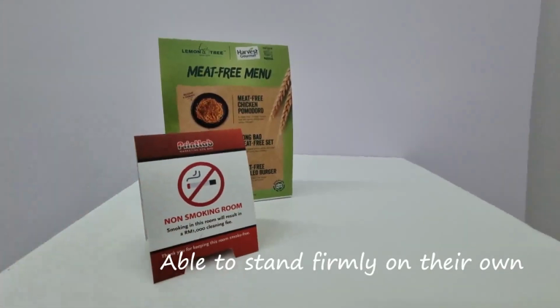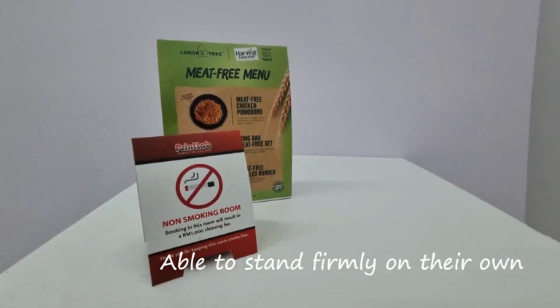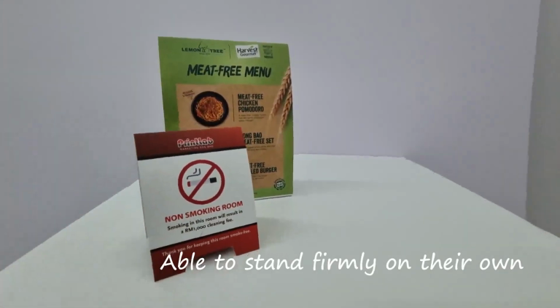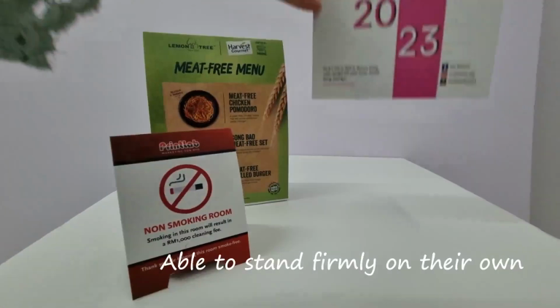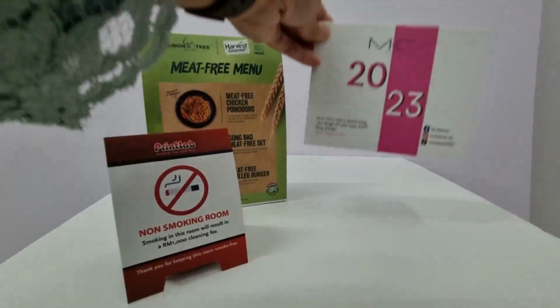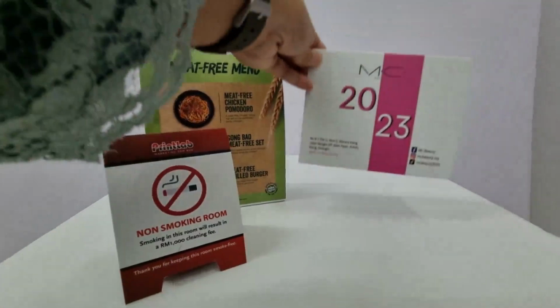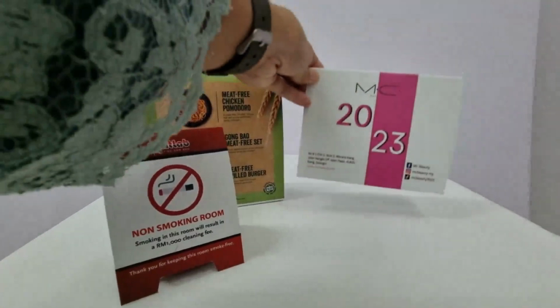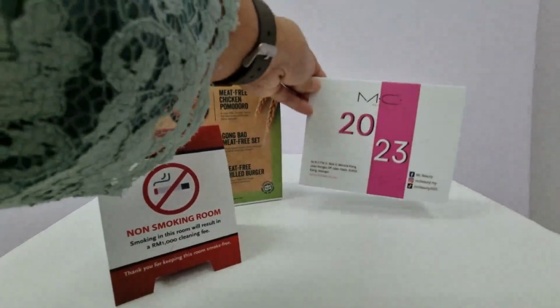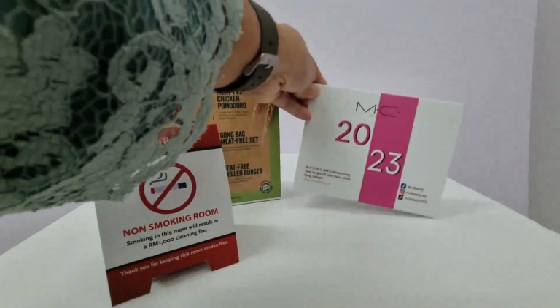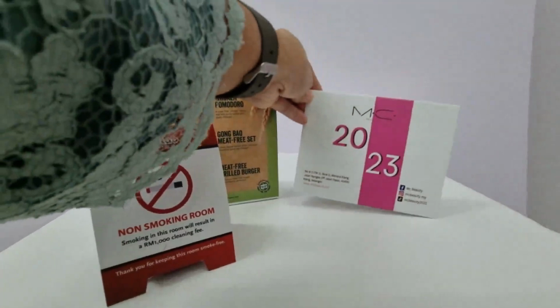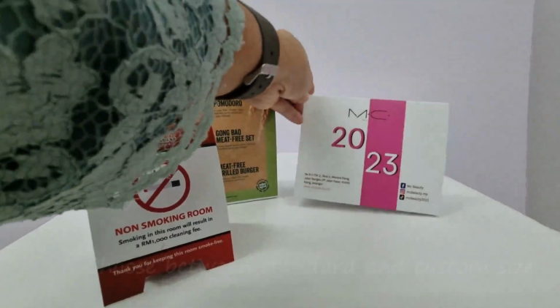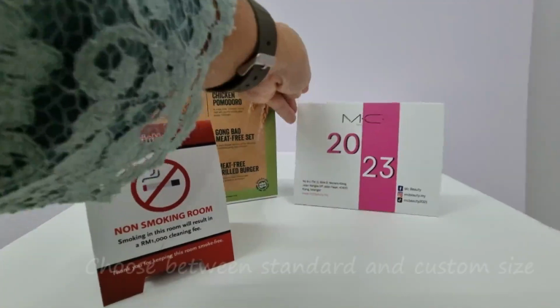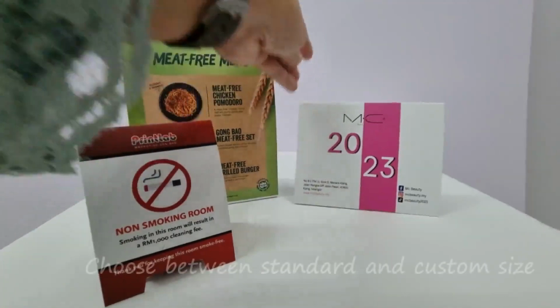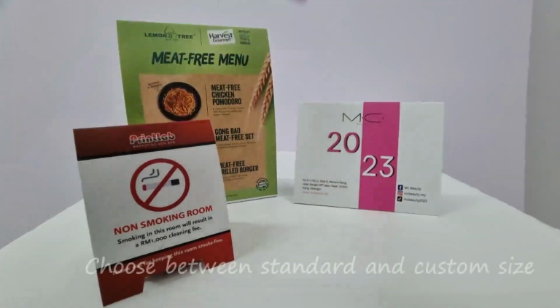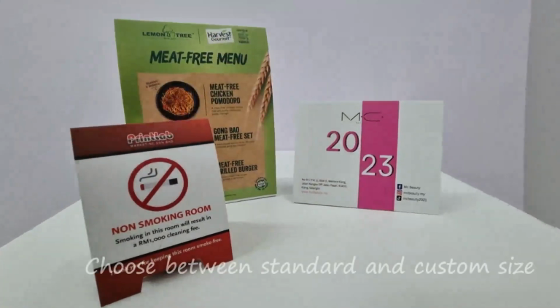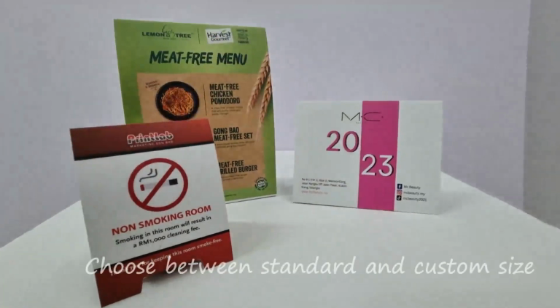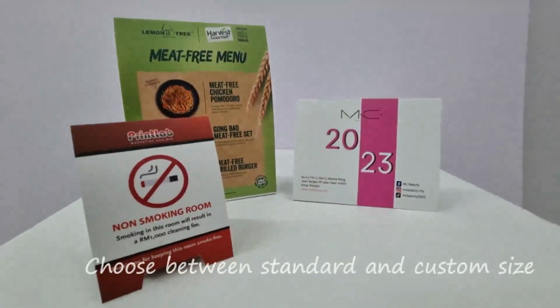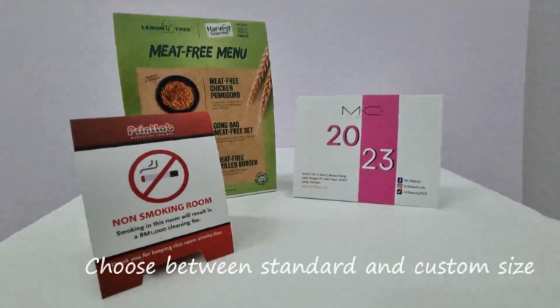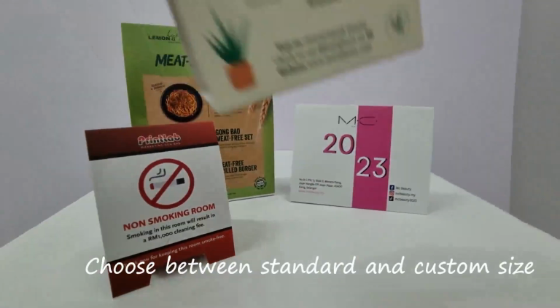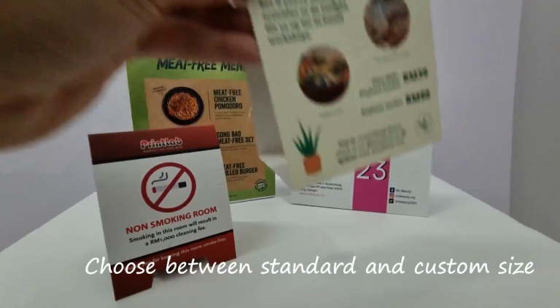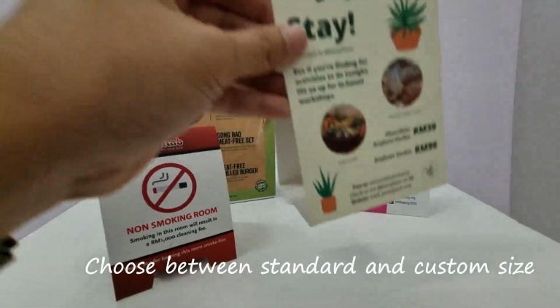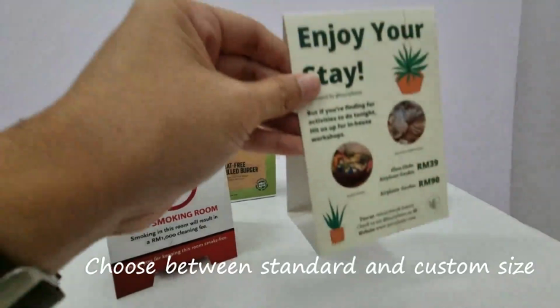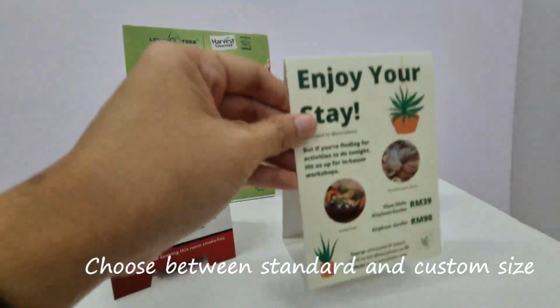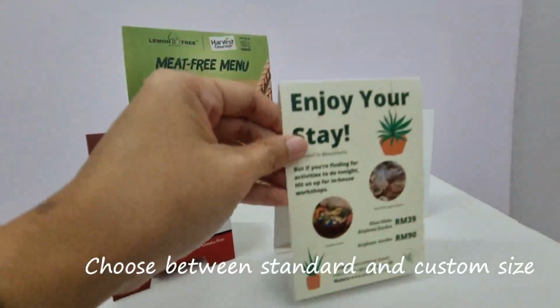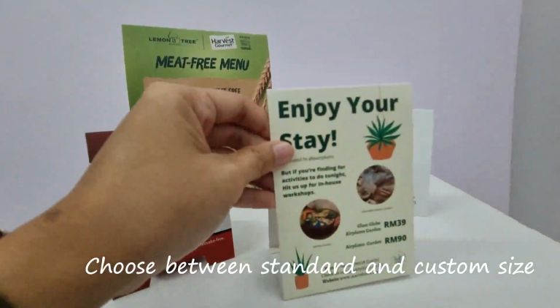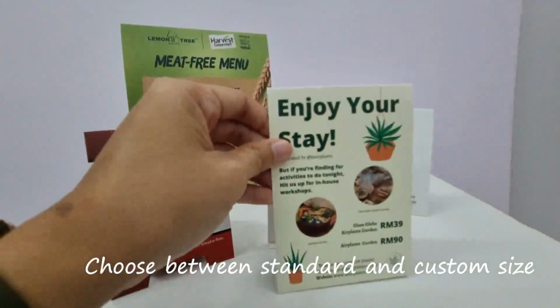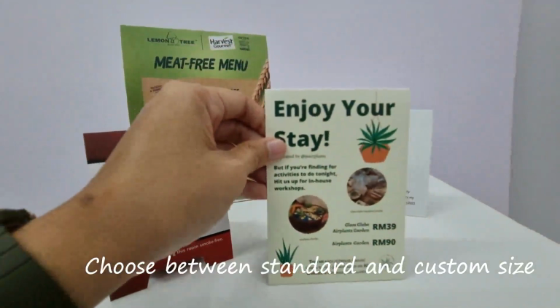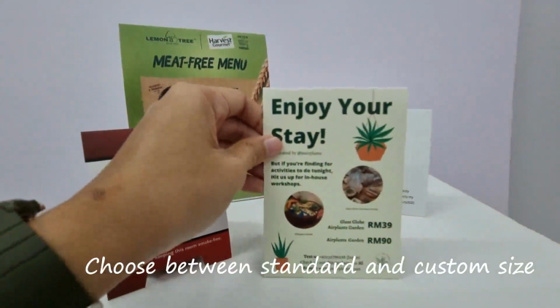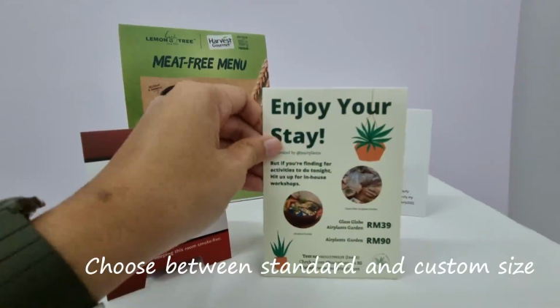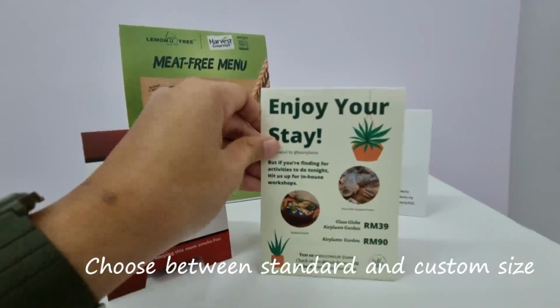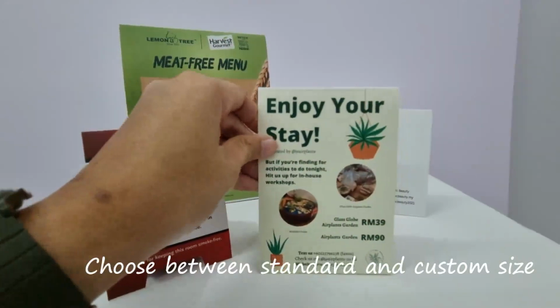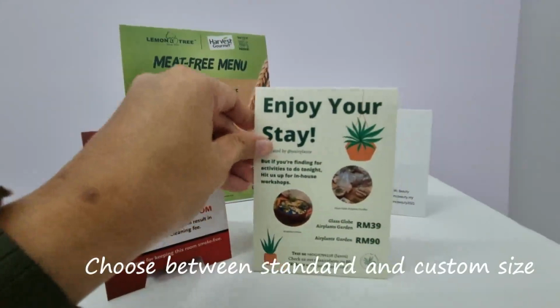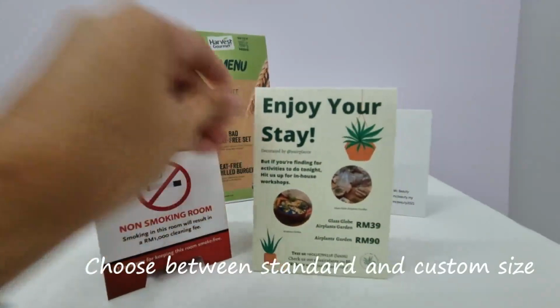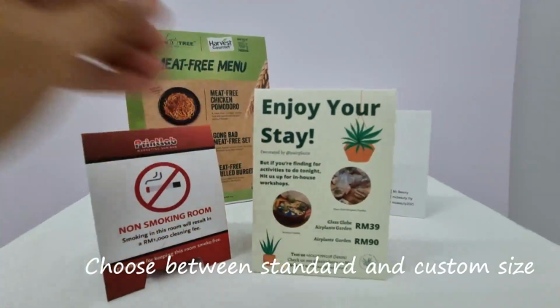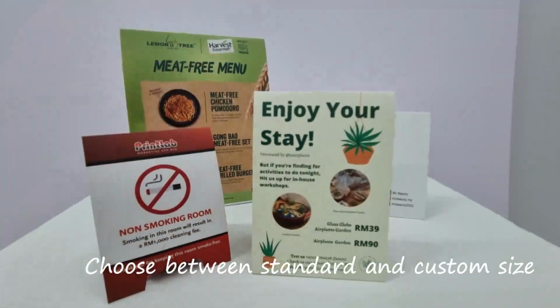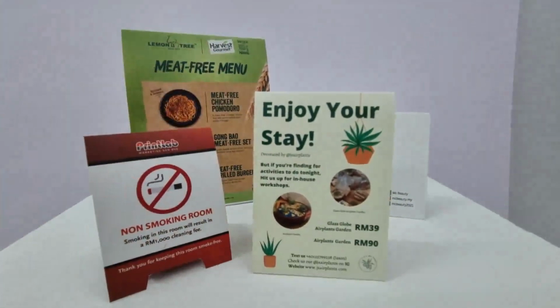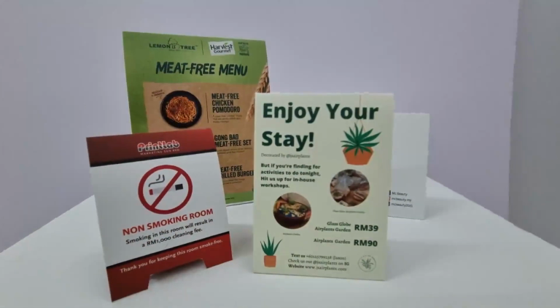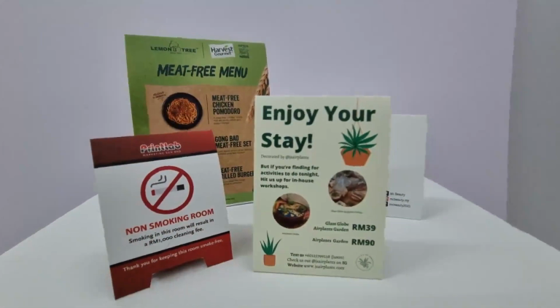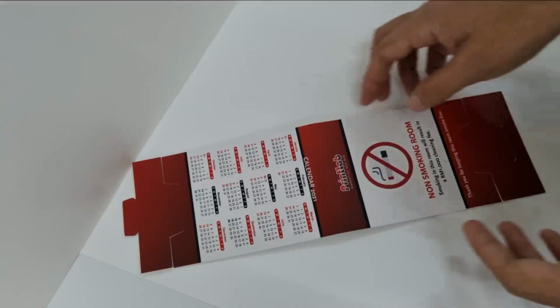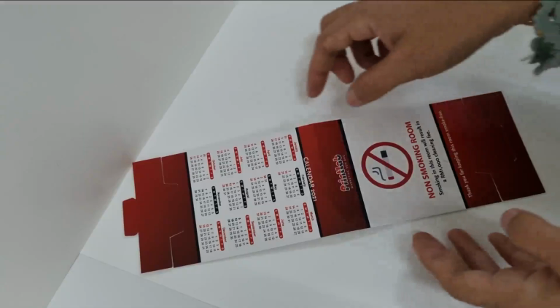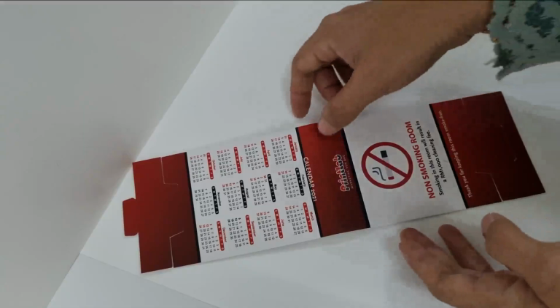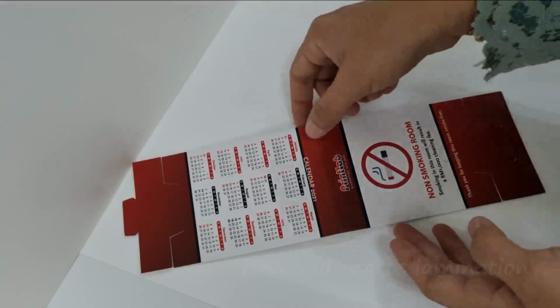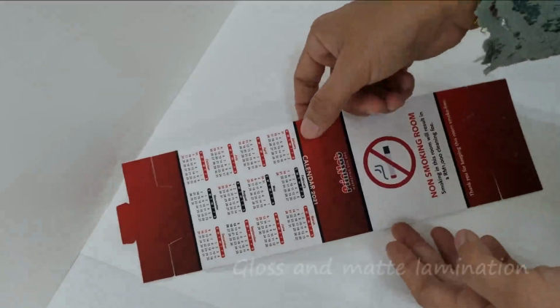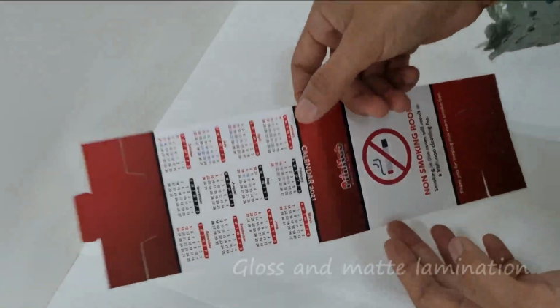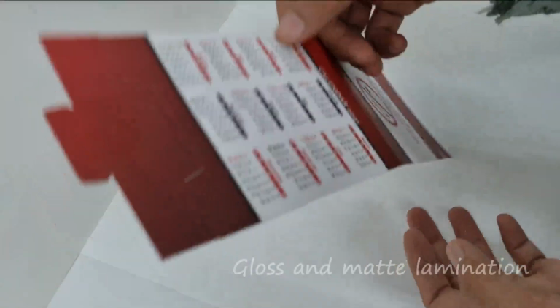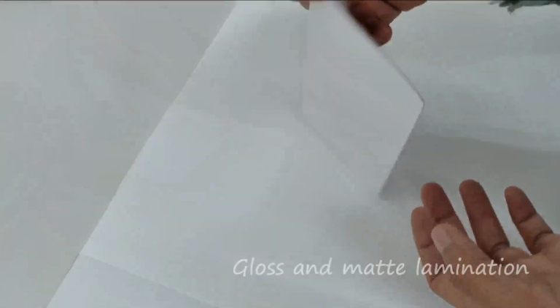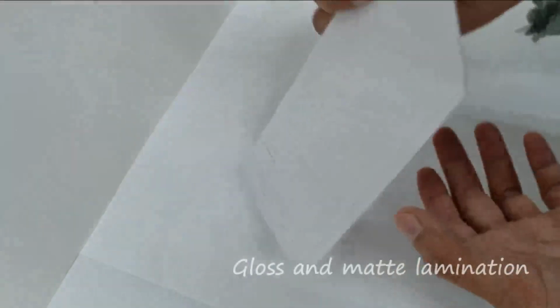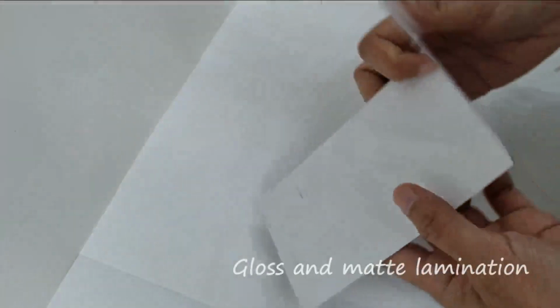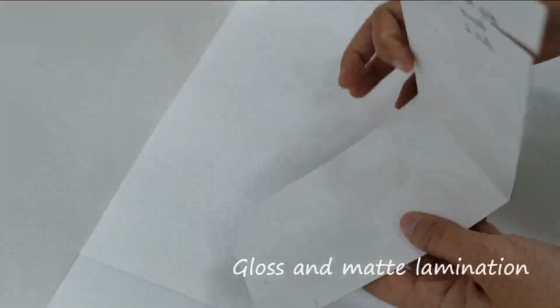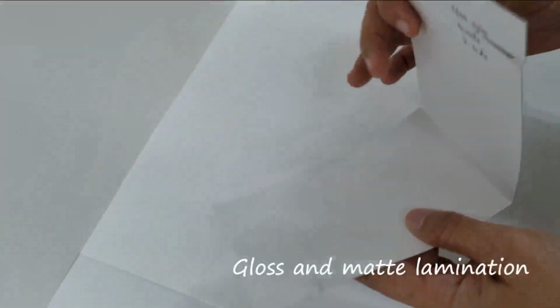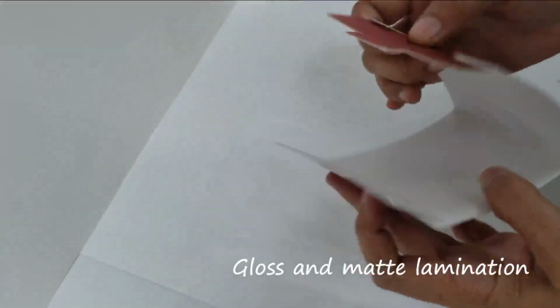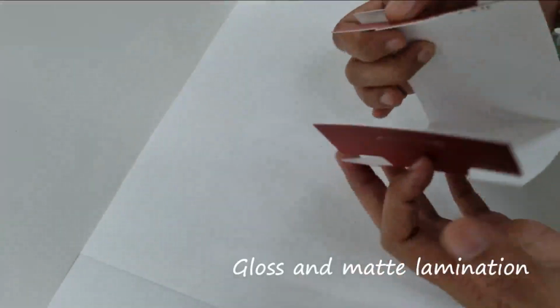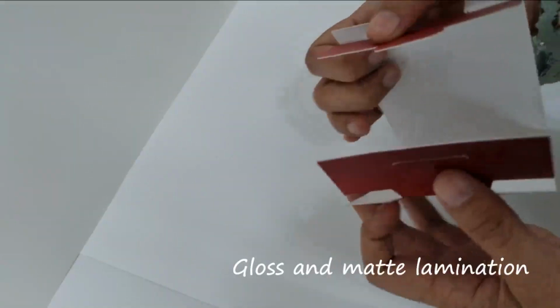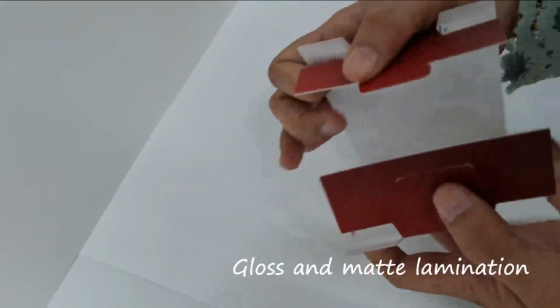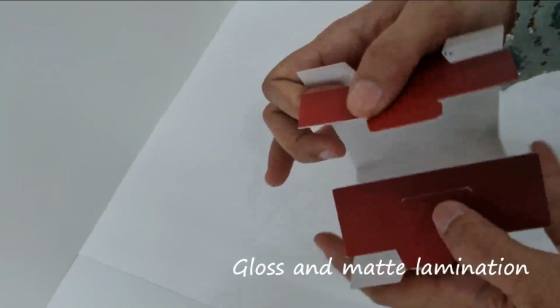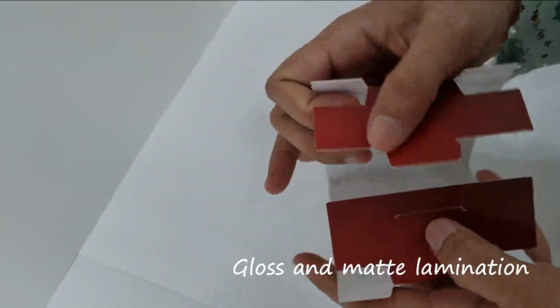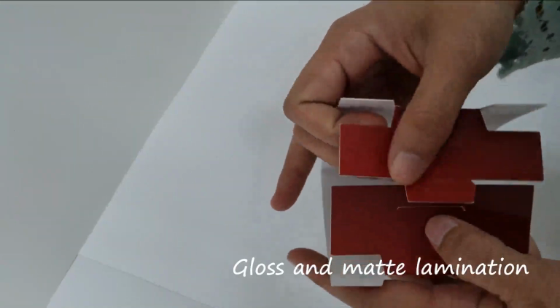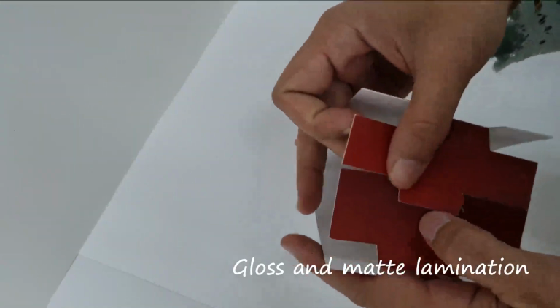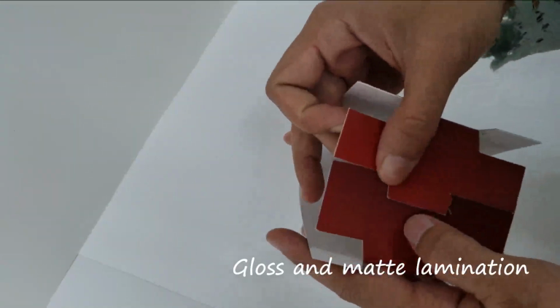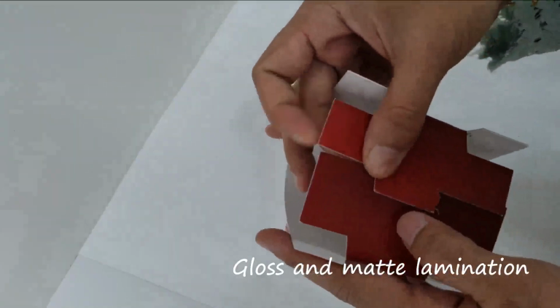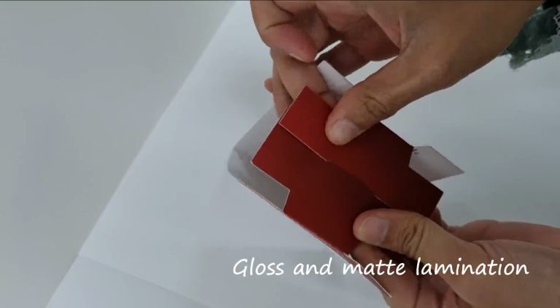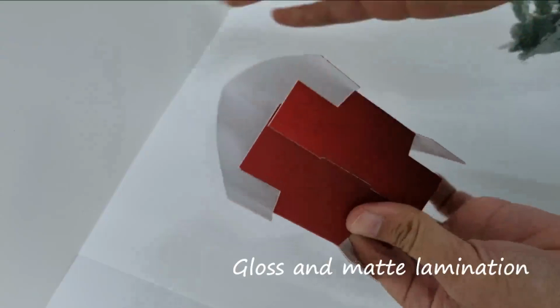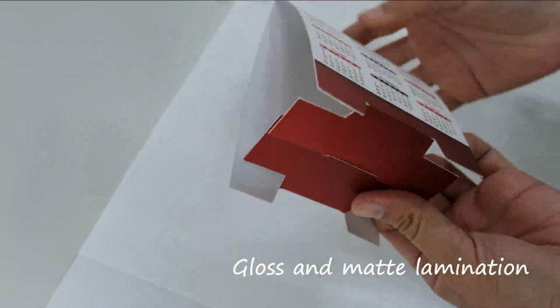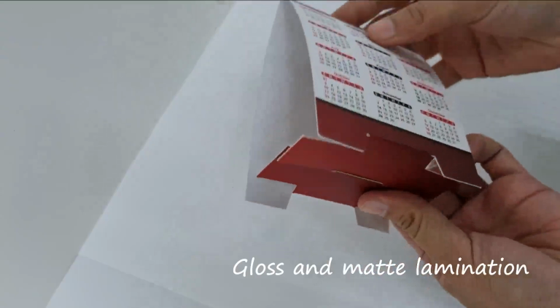Choose between 60mm, 70mm, and 90mm, or custom base size, with gloss or matte lamination.